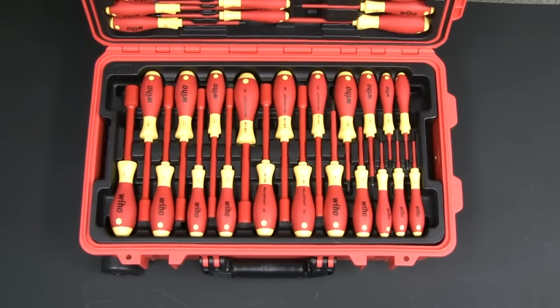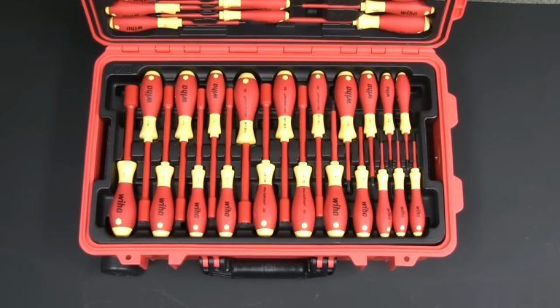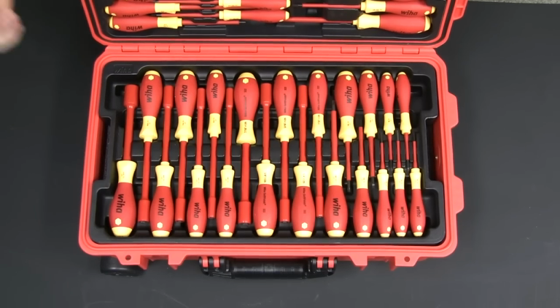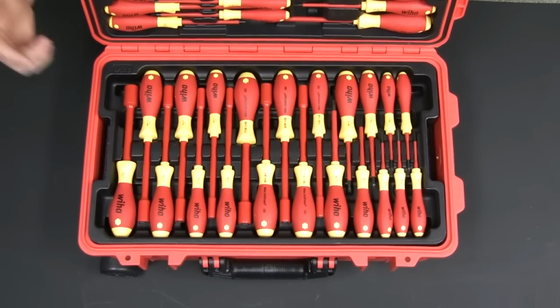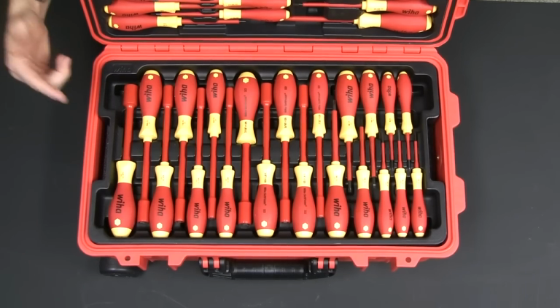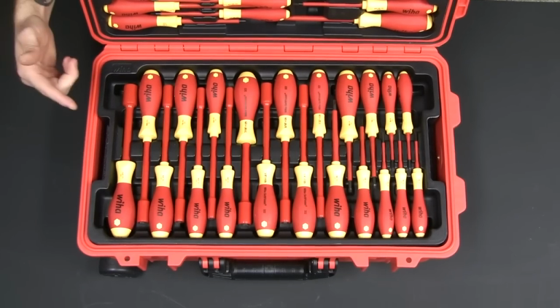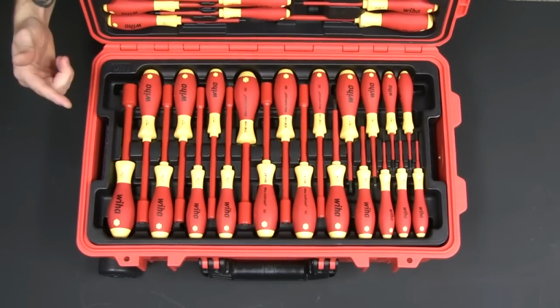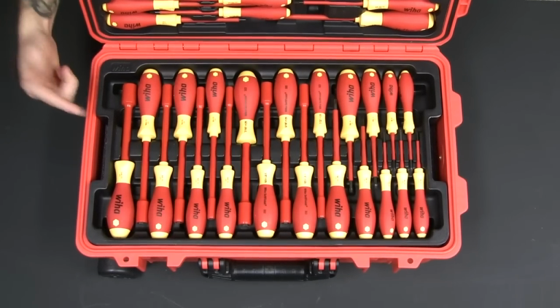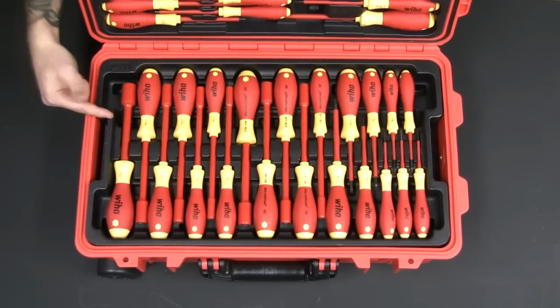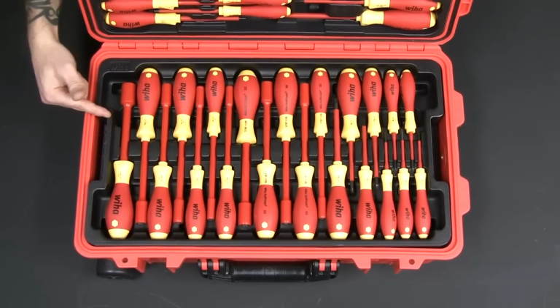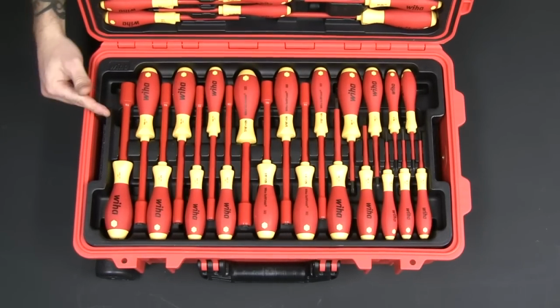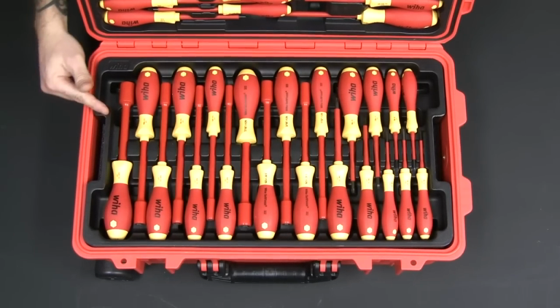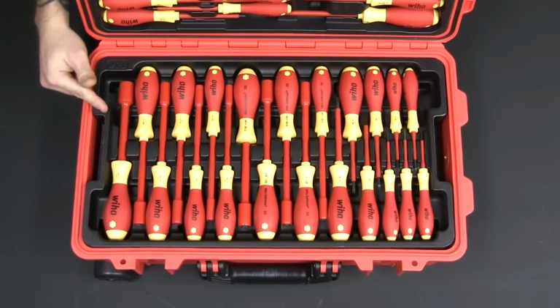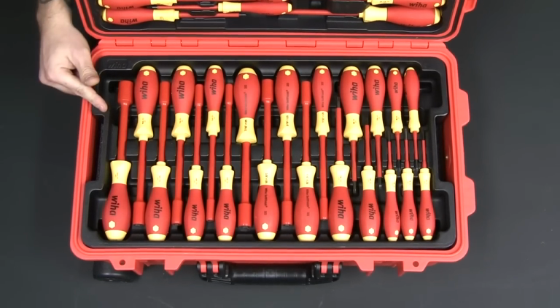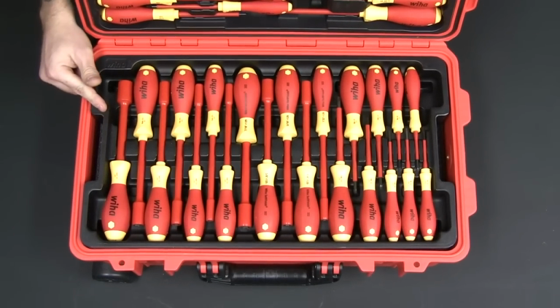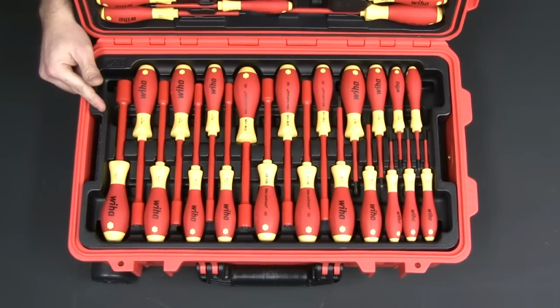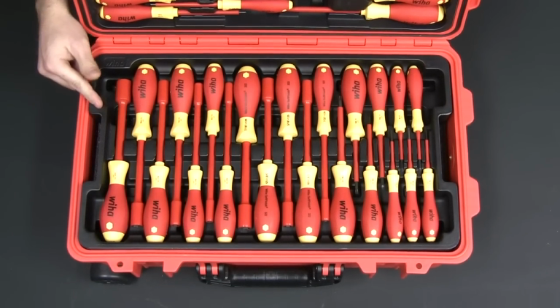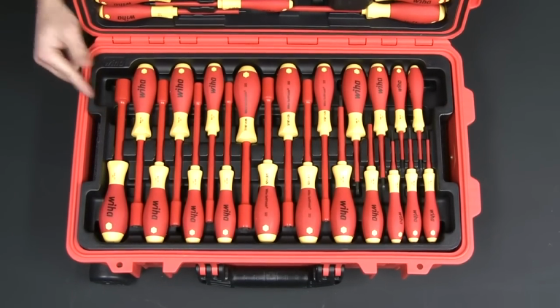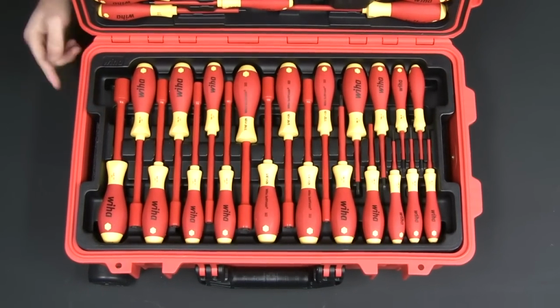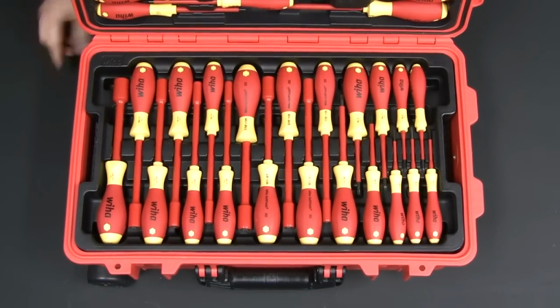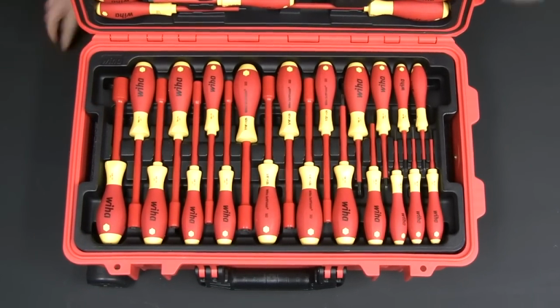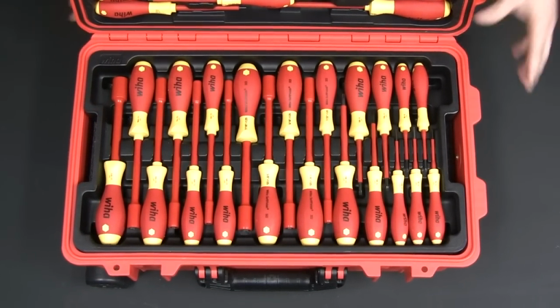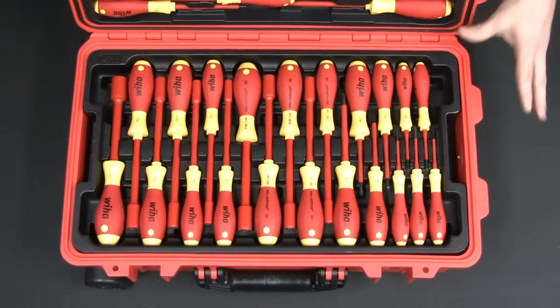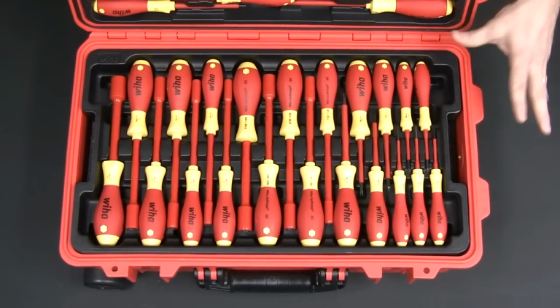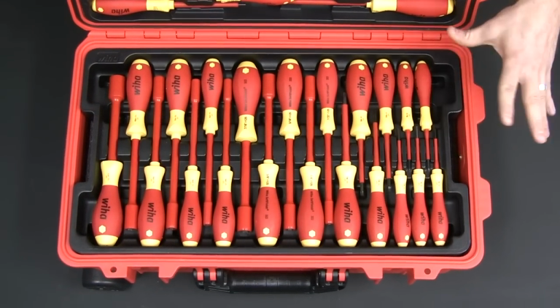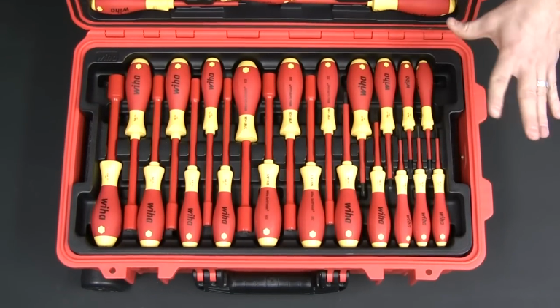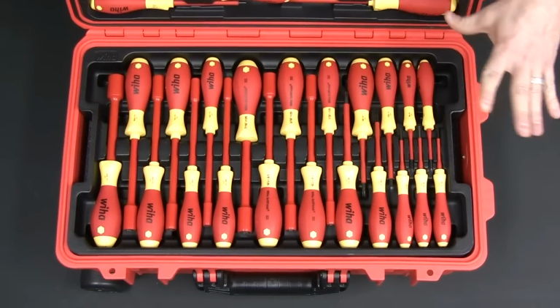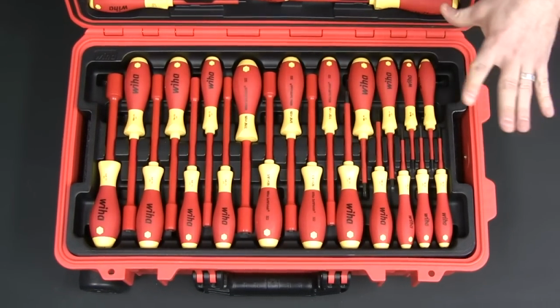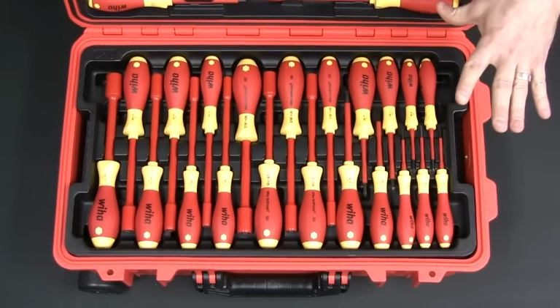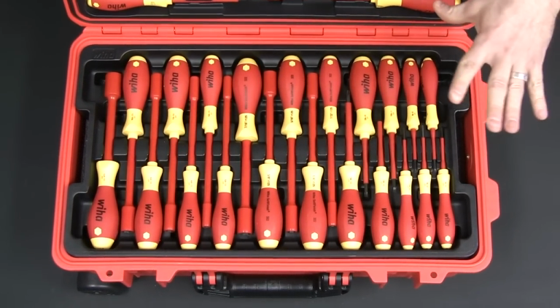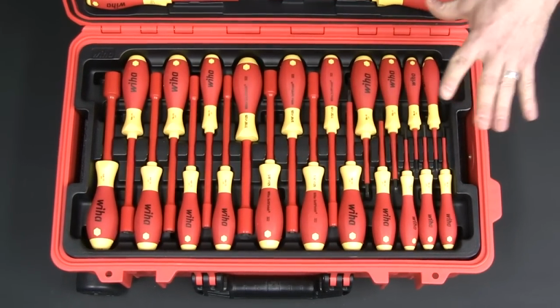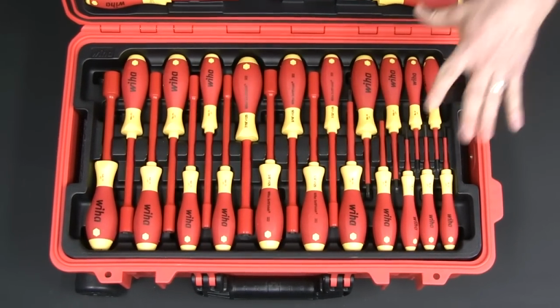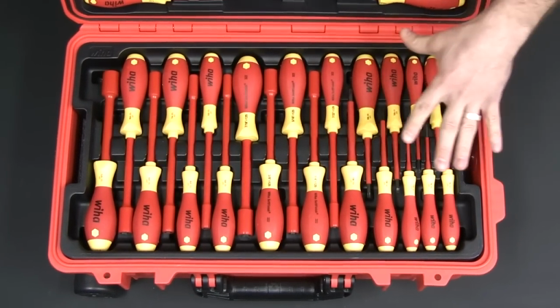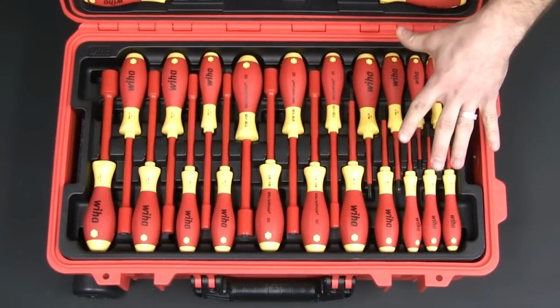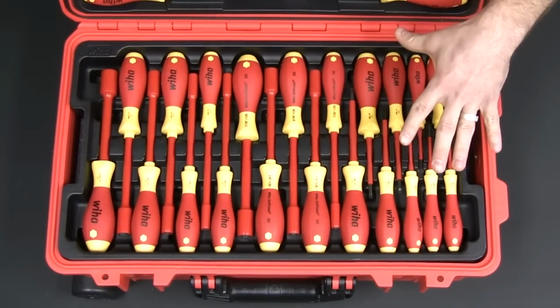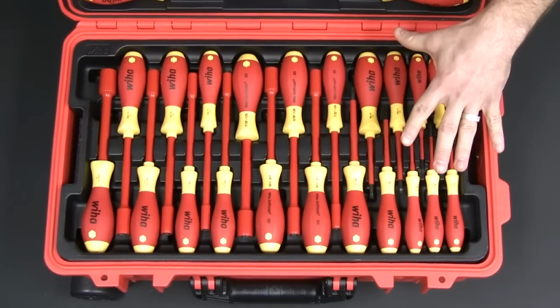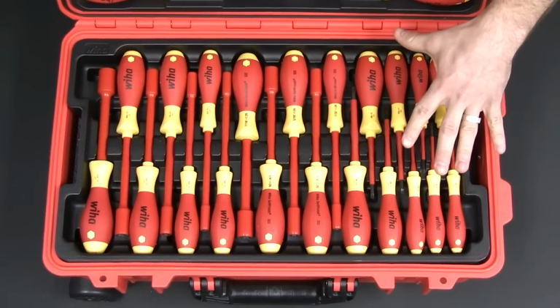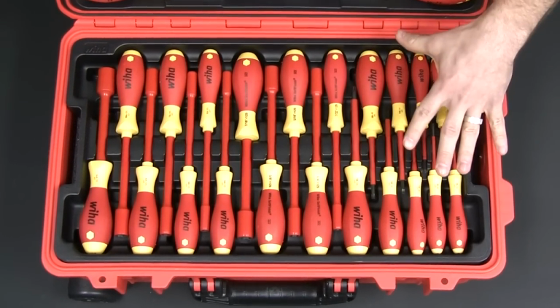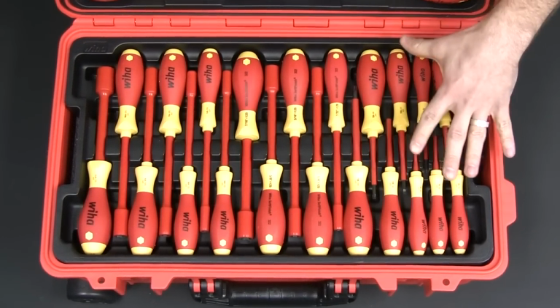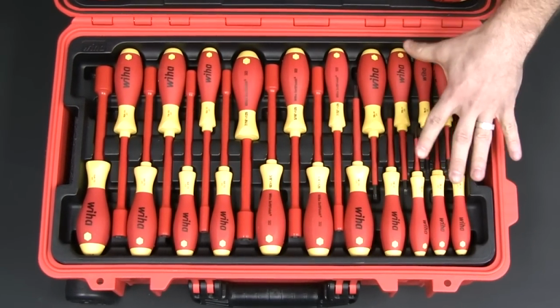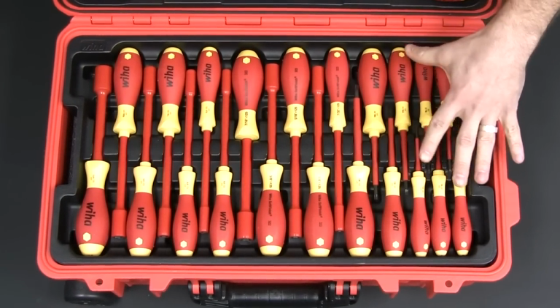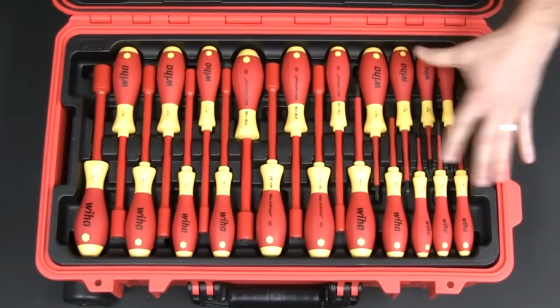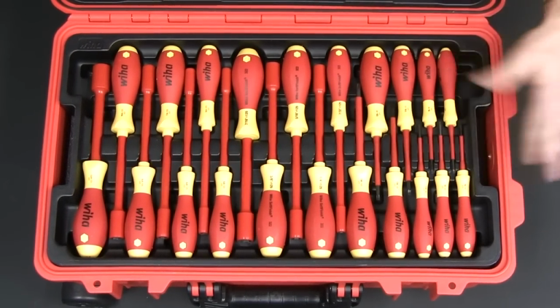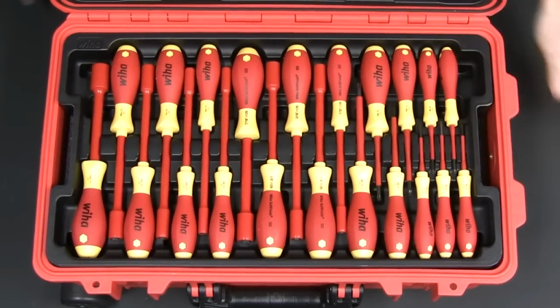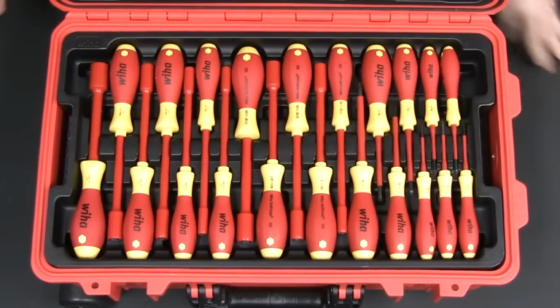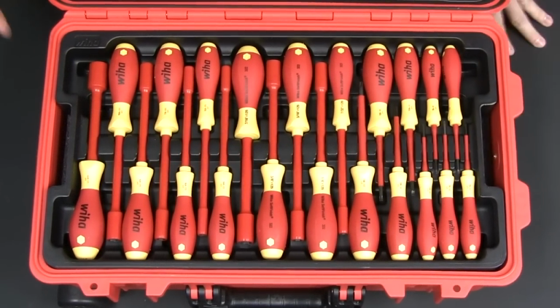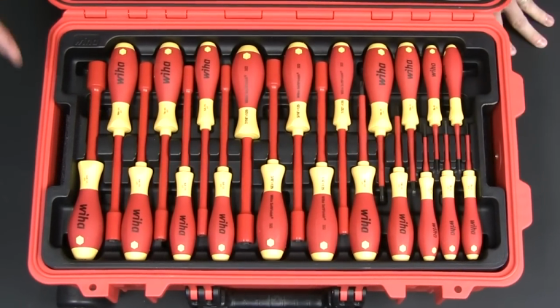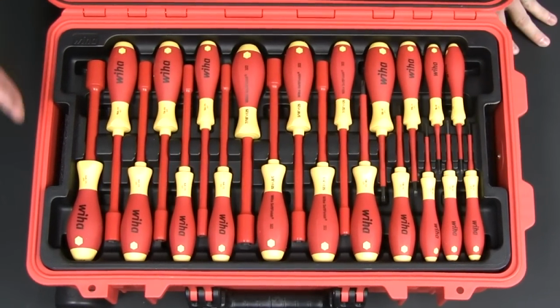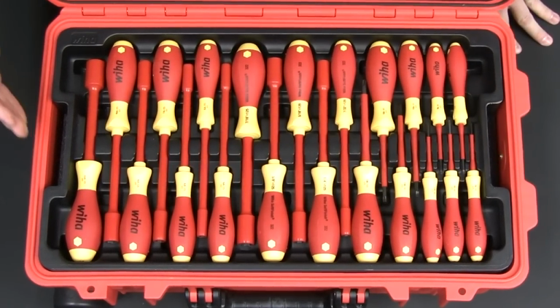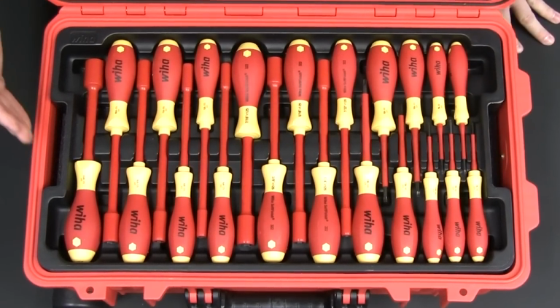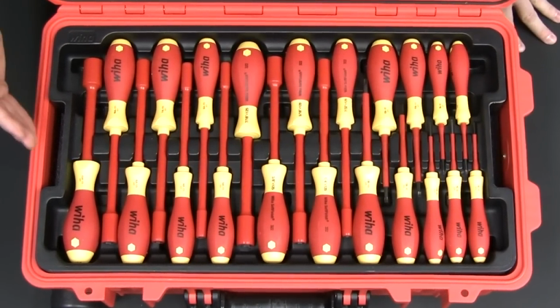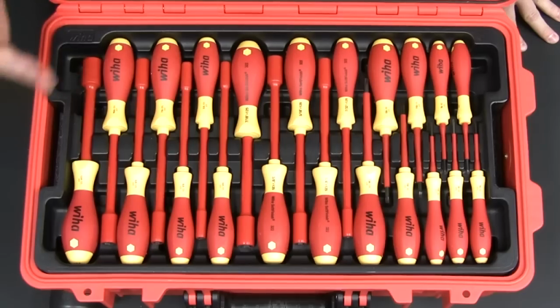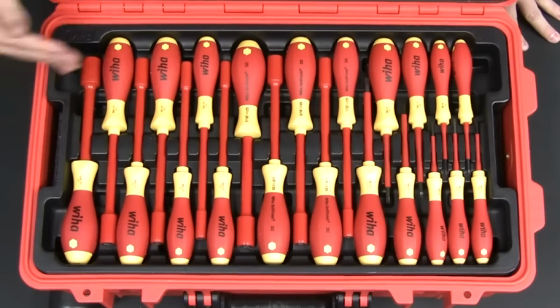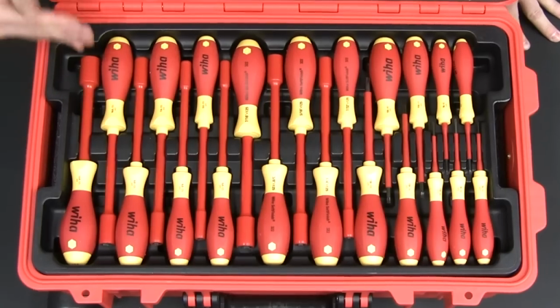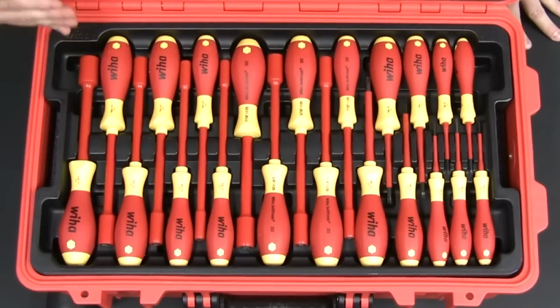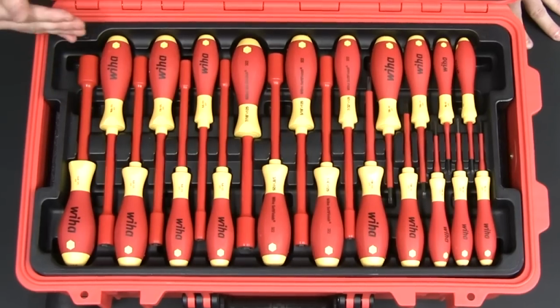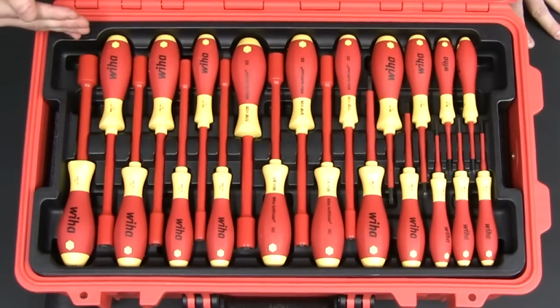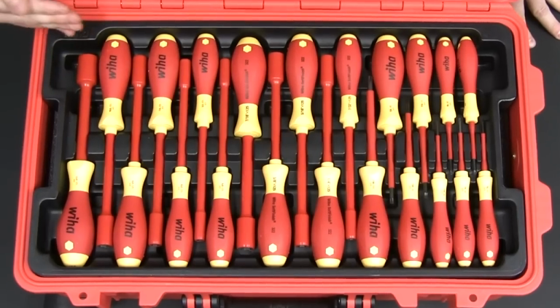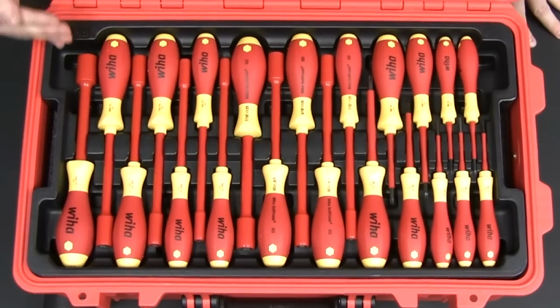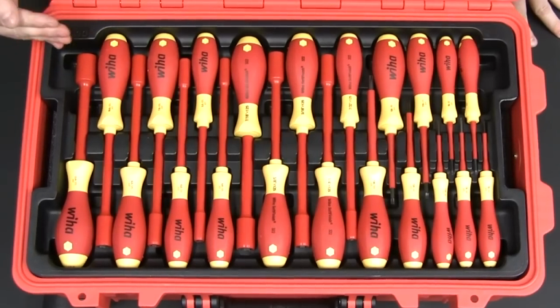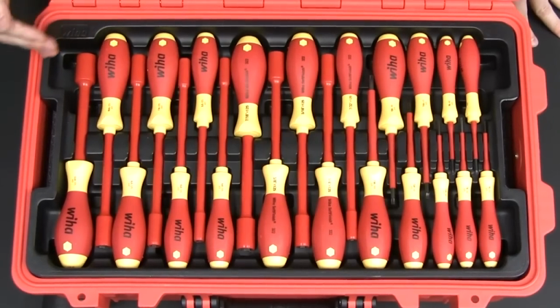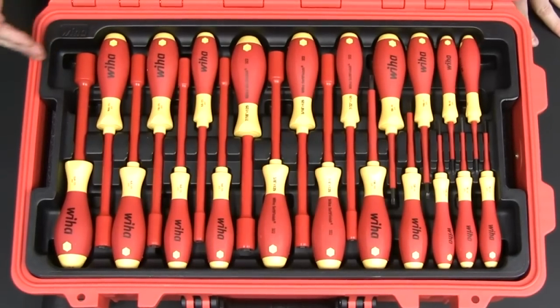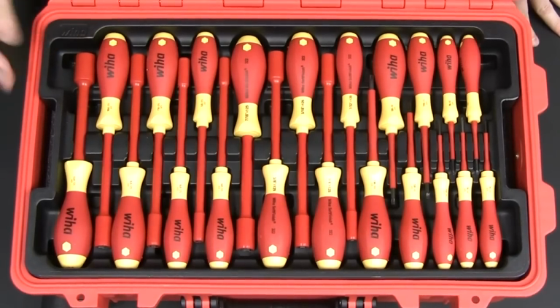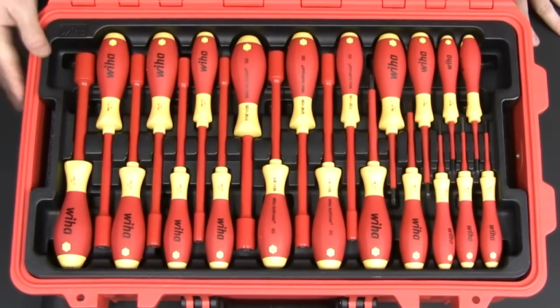Moving on to tray number two, you can see that it has a set of Torx screwdrivers, as well as the metric and SAE nut drivers.